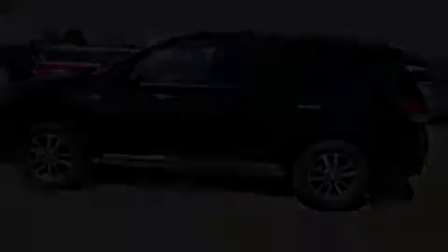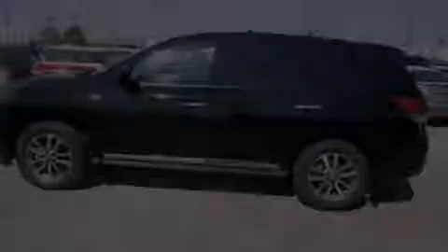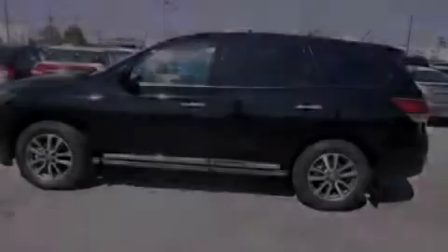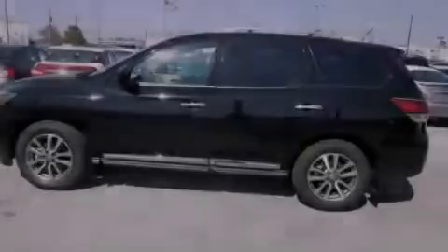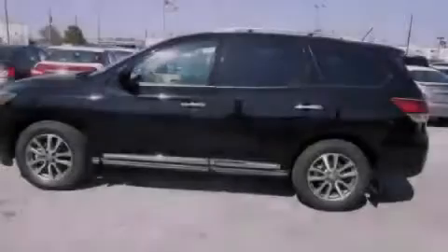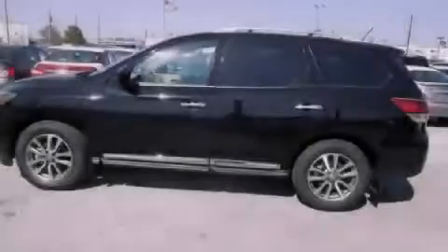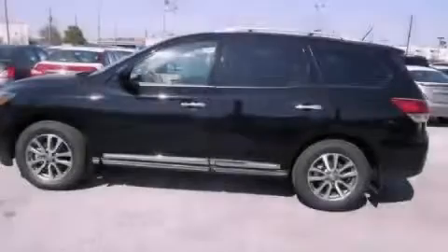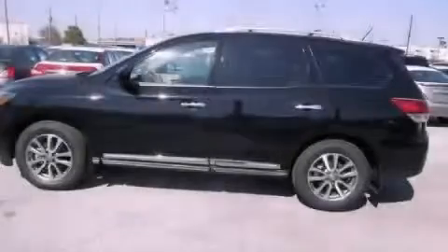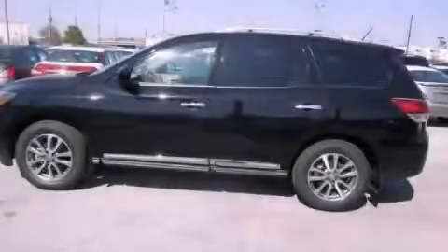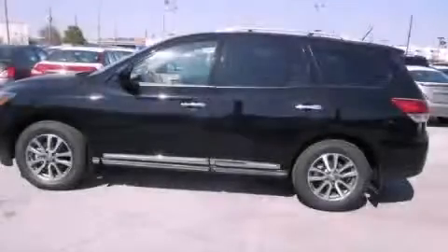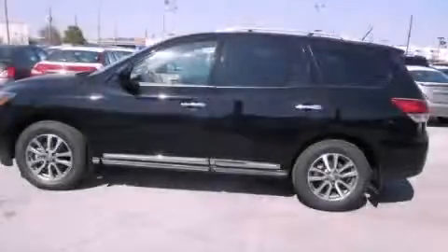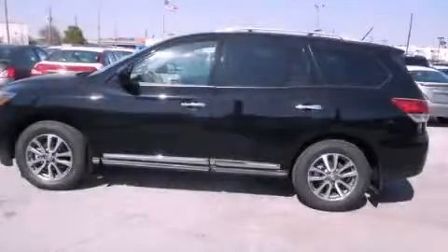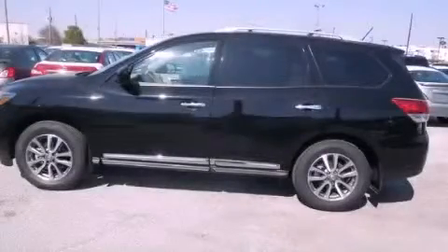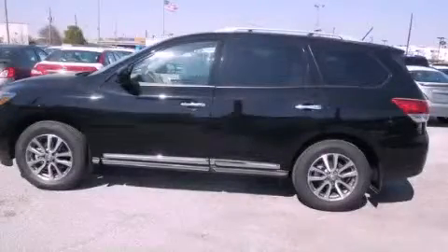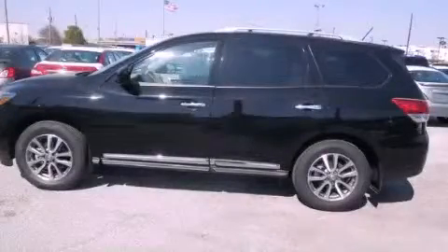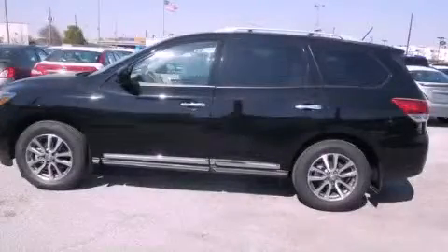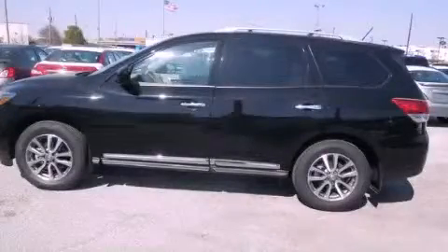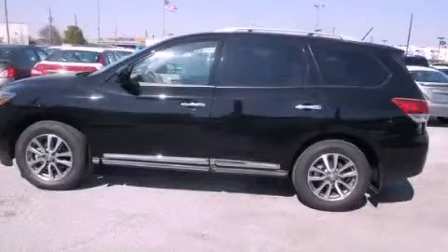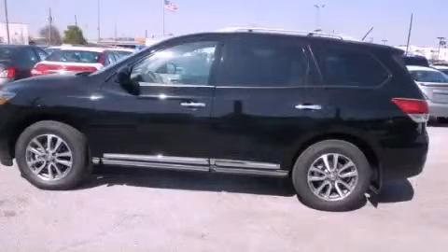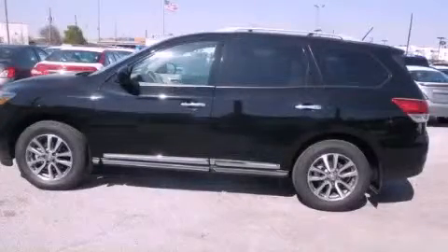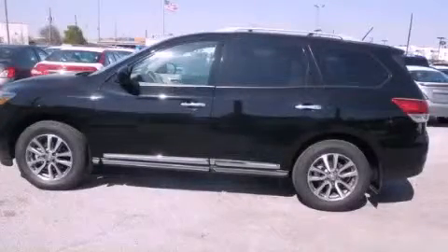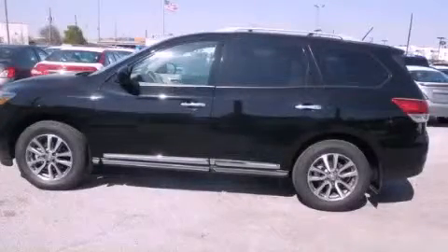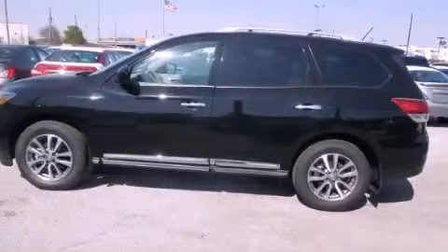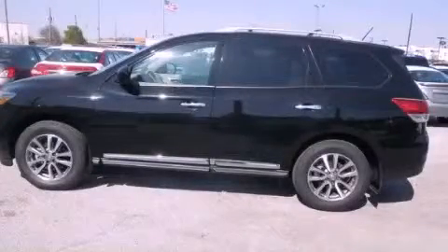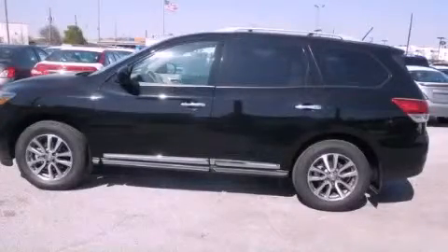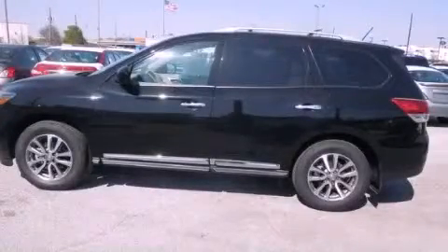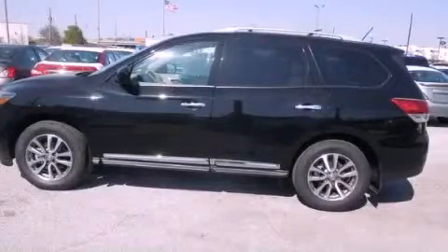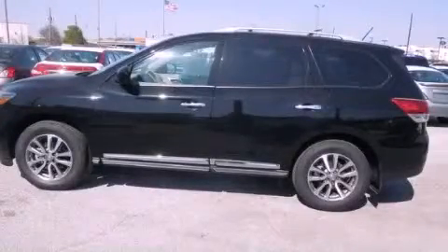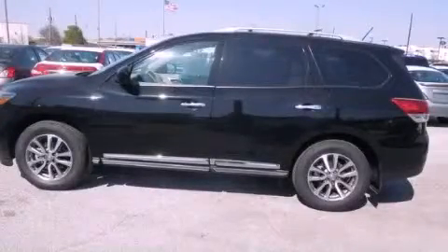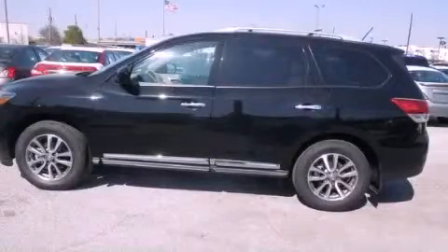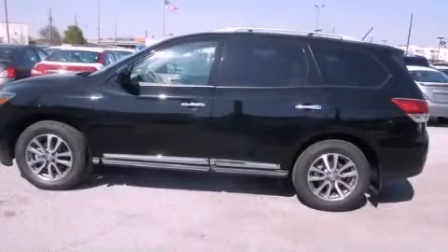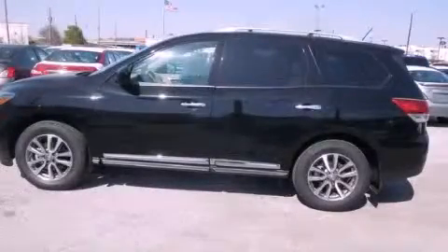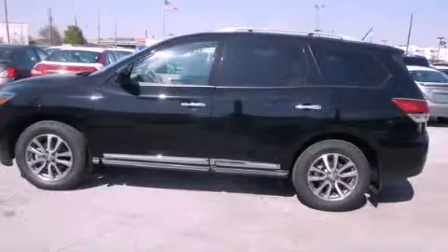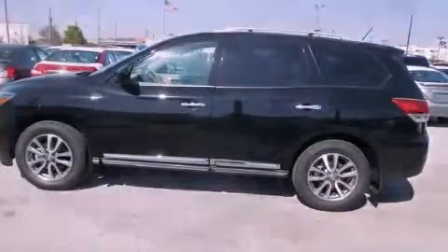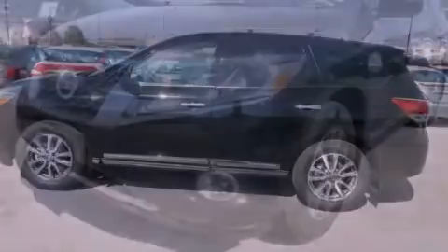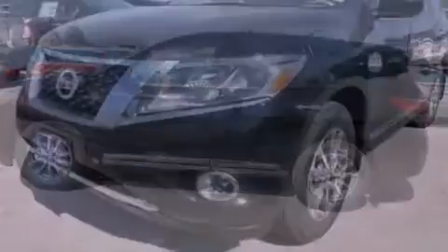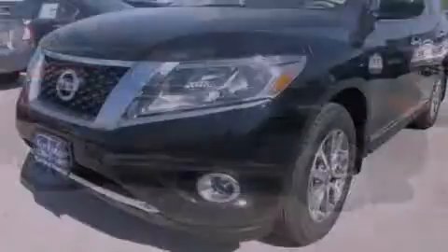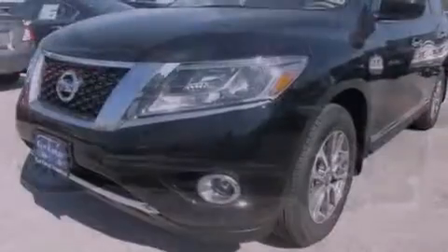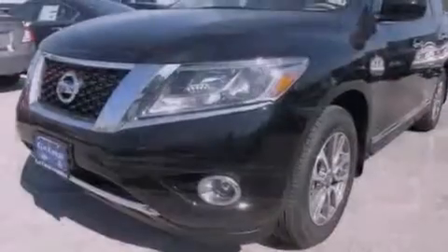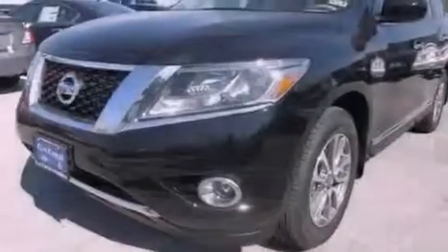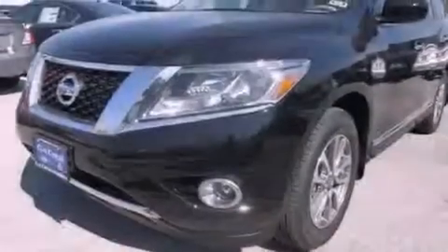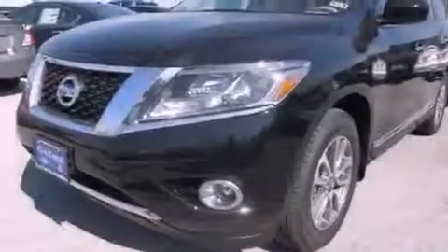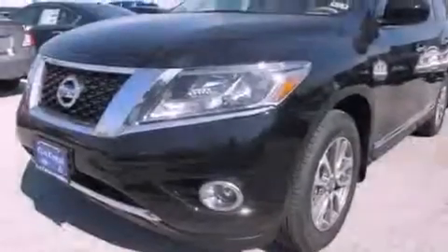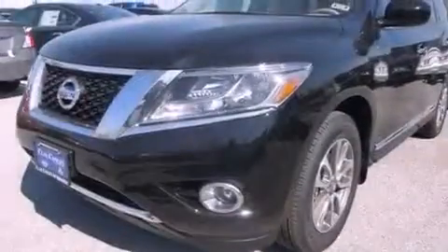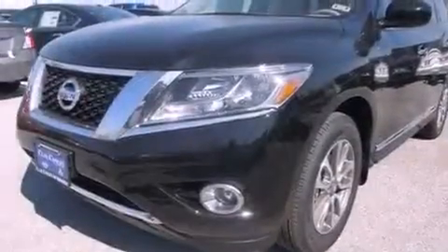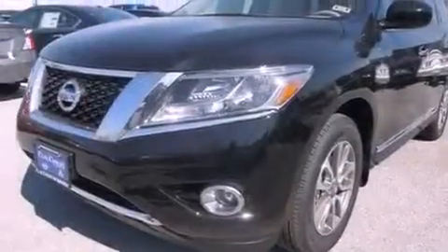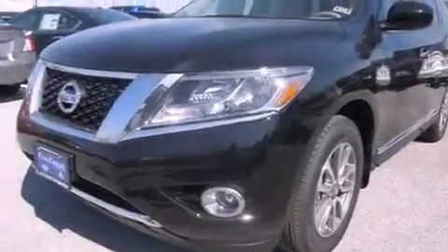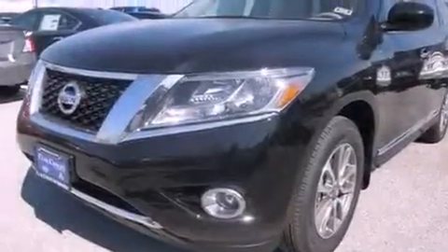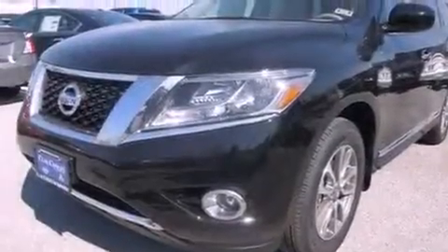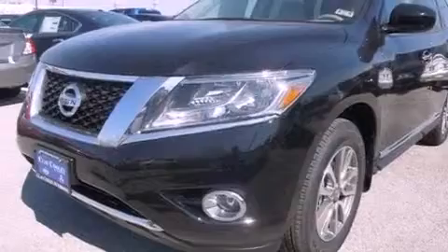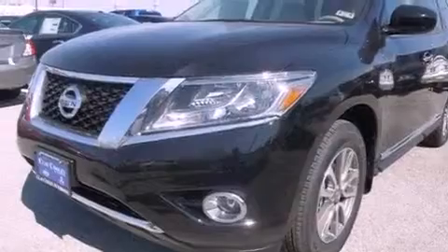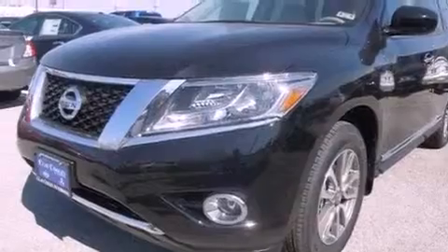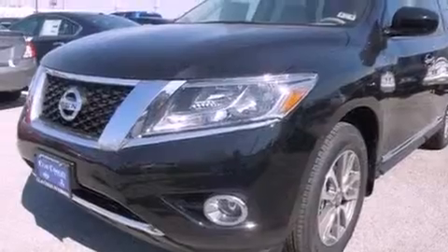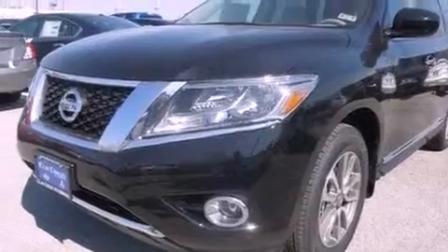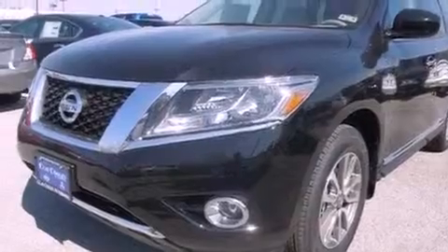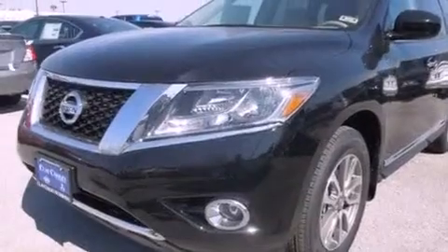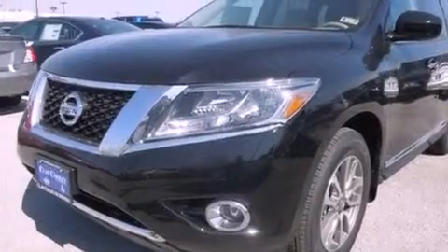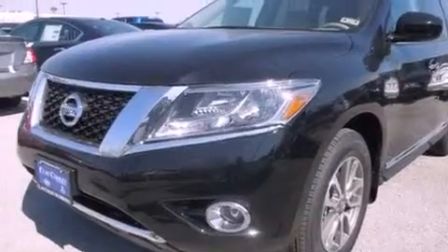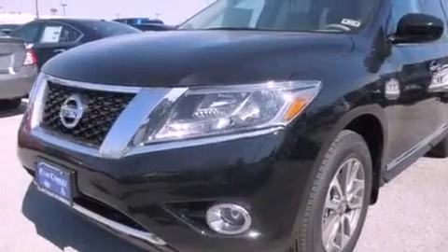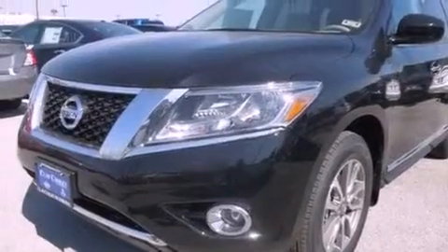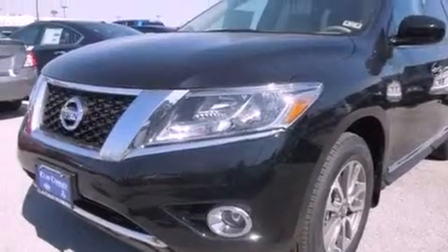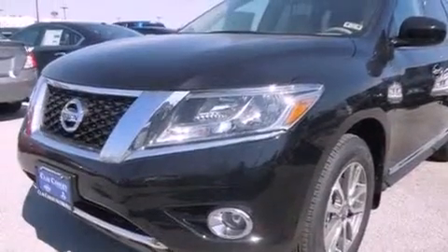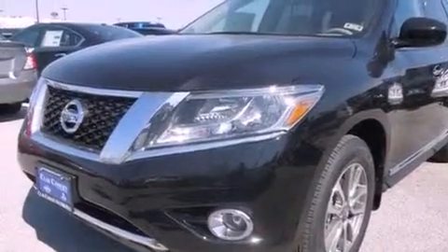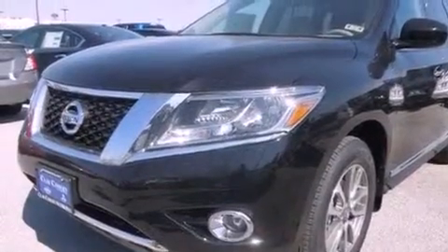This is a brand new 2013 Nissan Pathfinder, a vehicle with safety, comfort, and space.